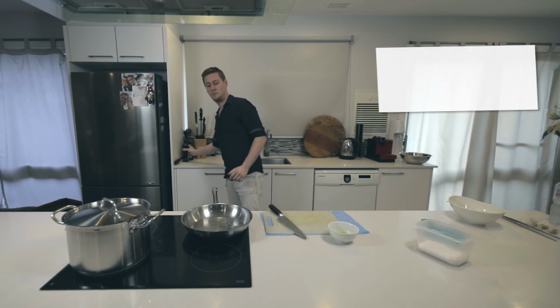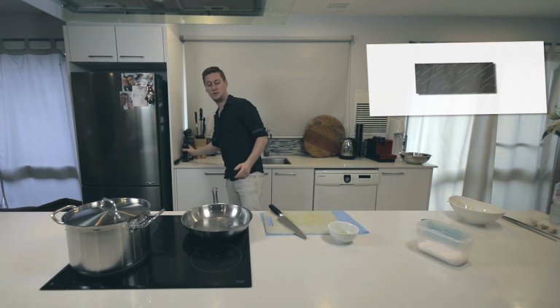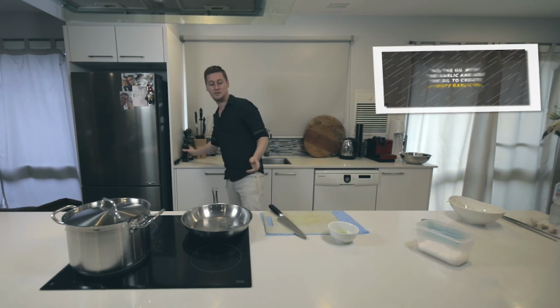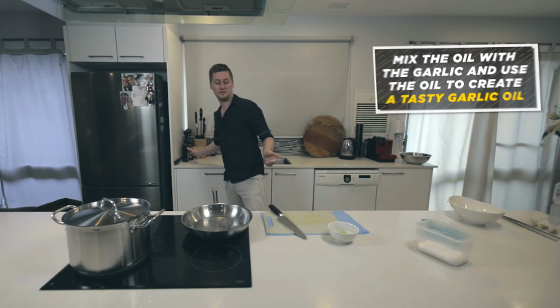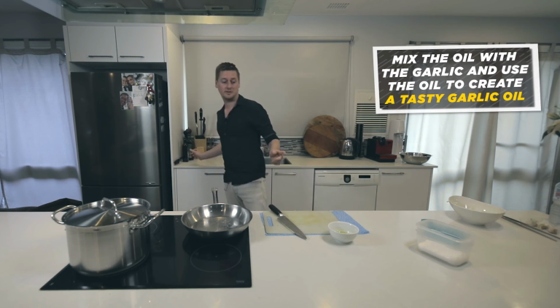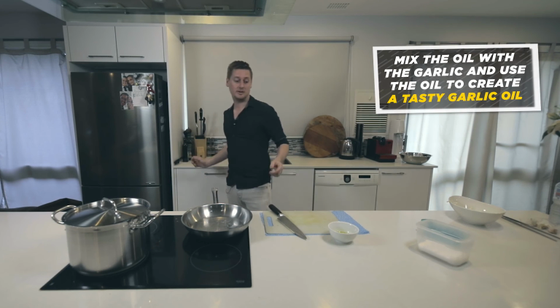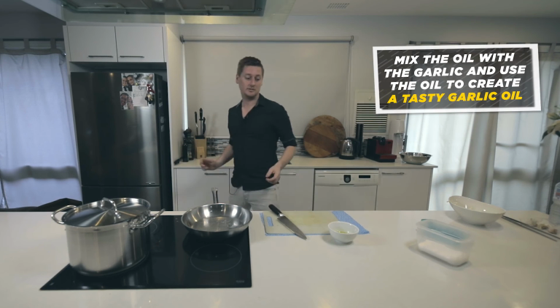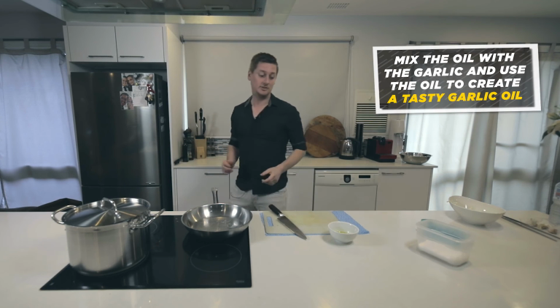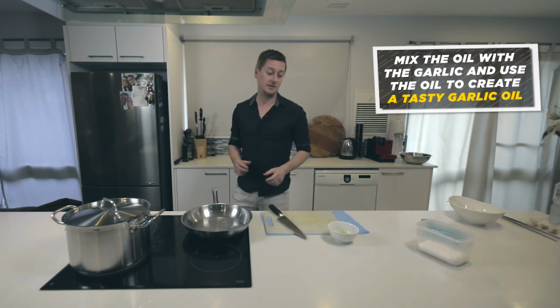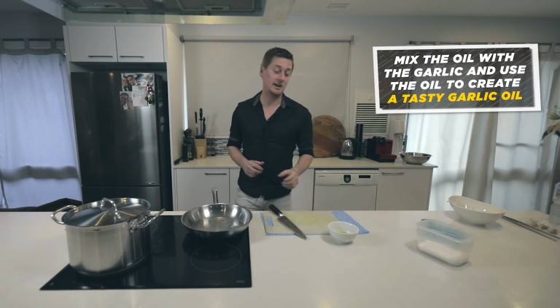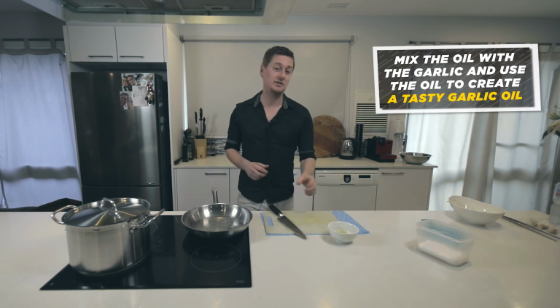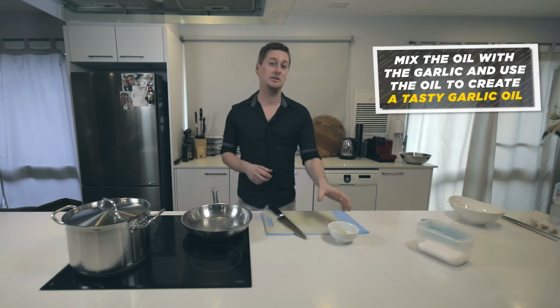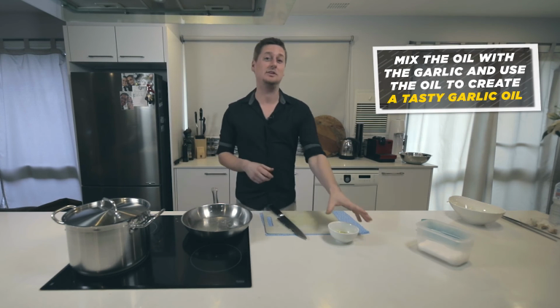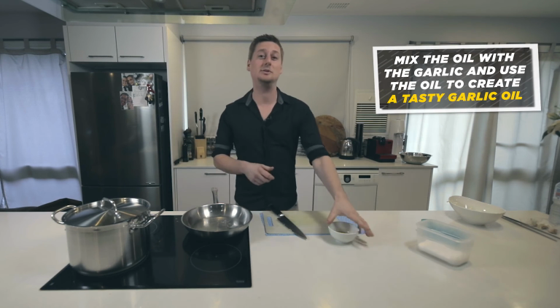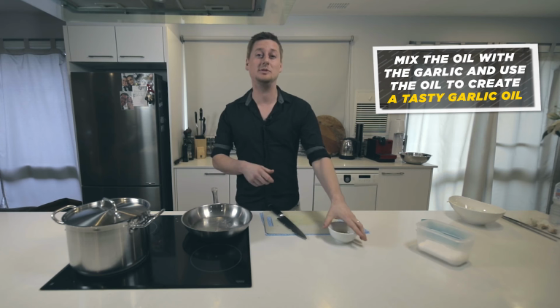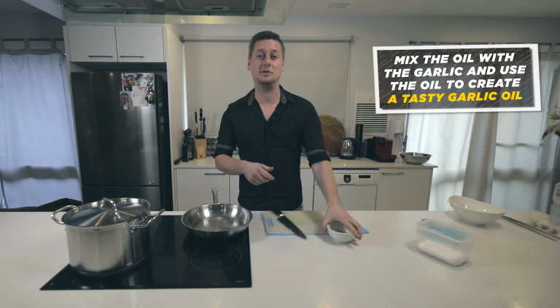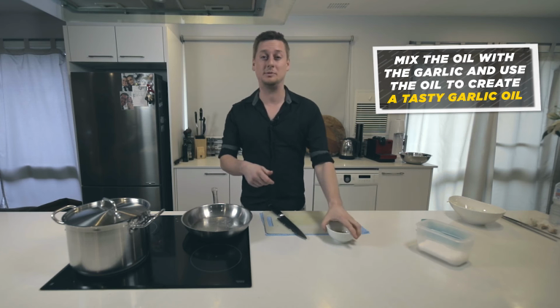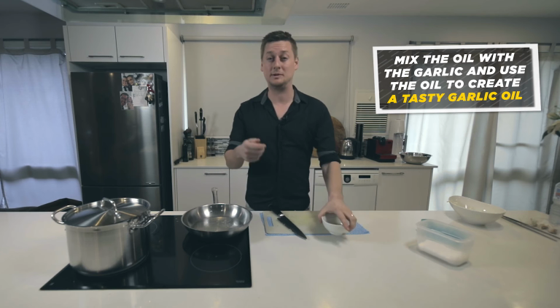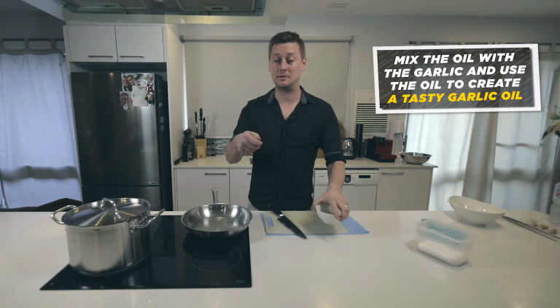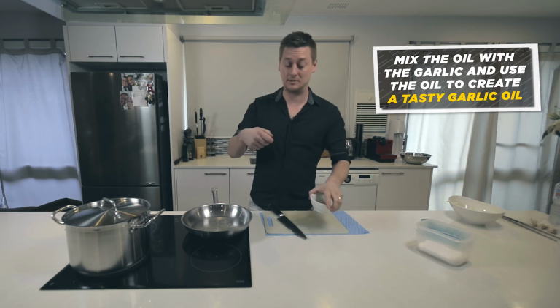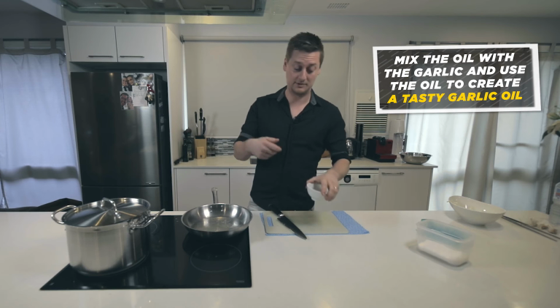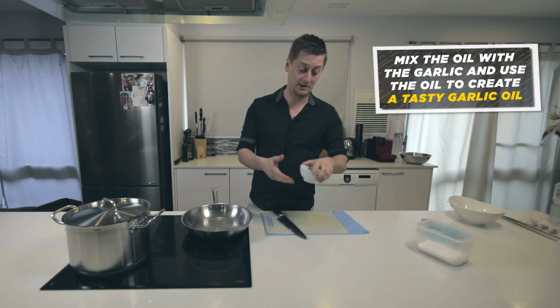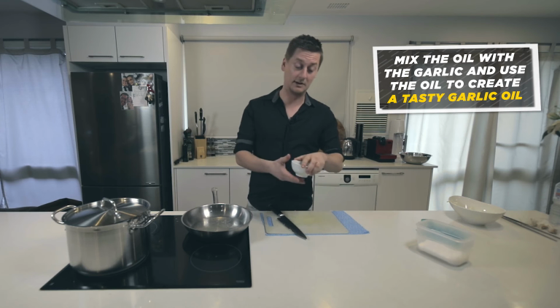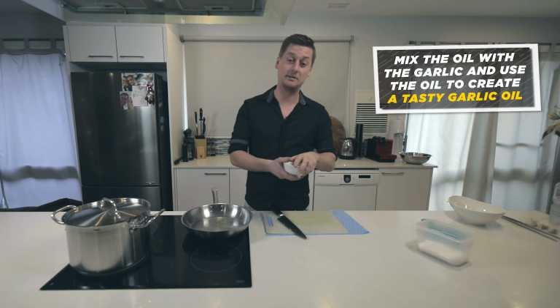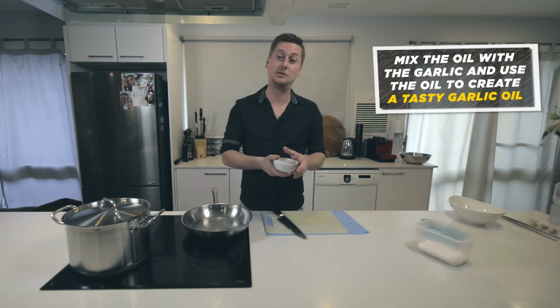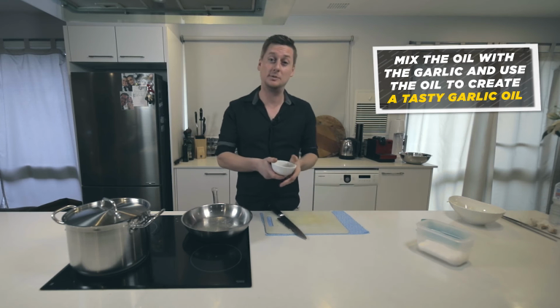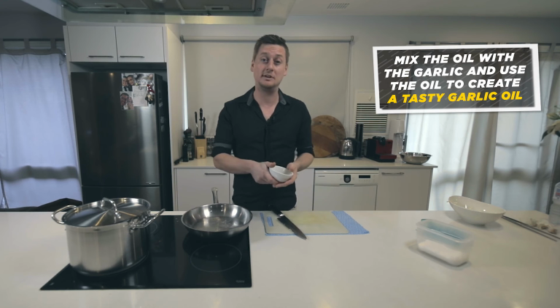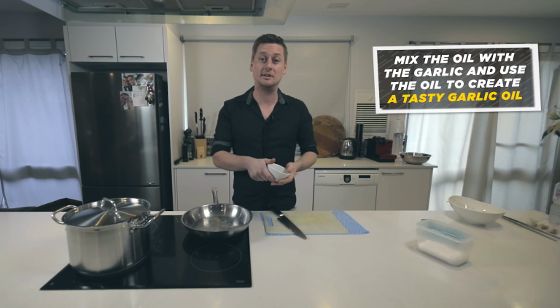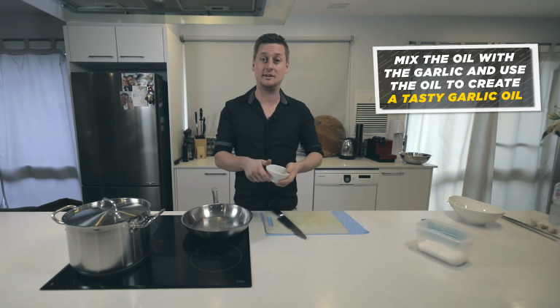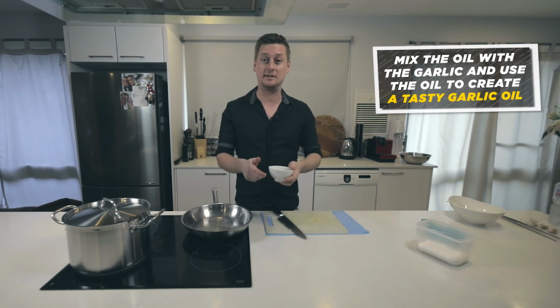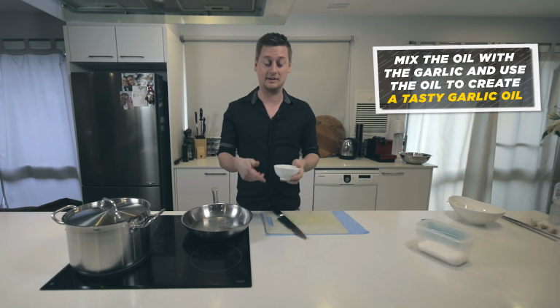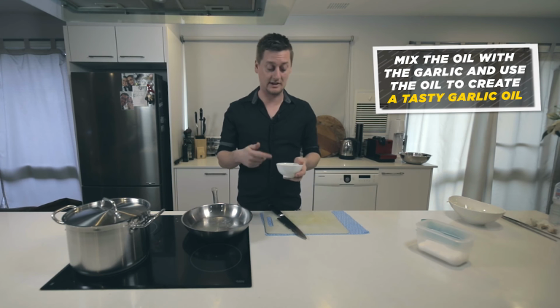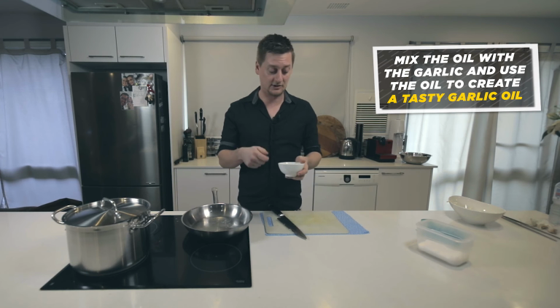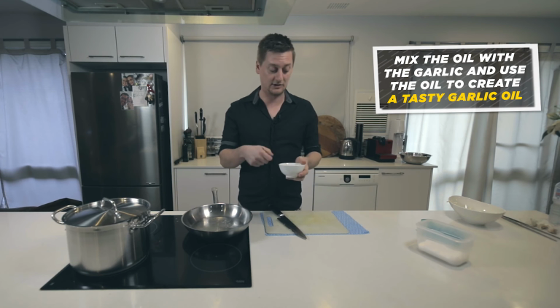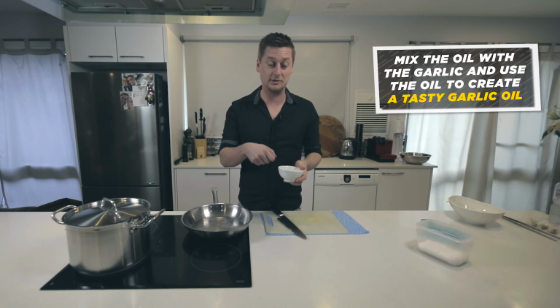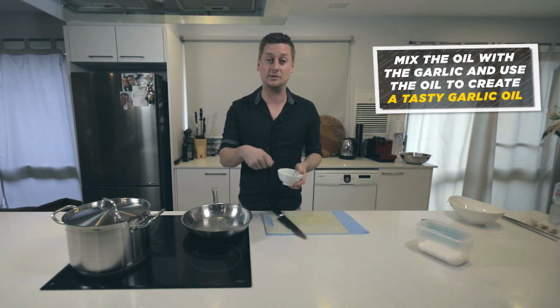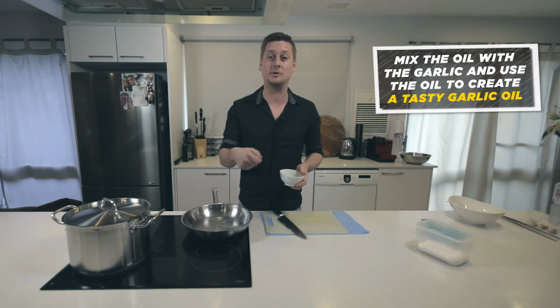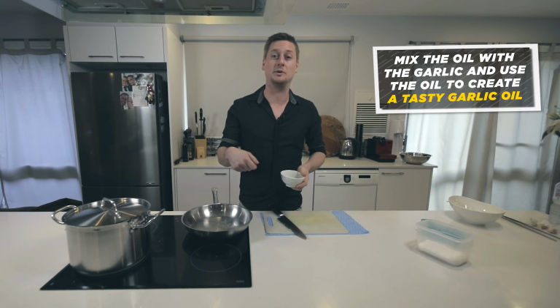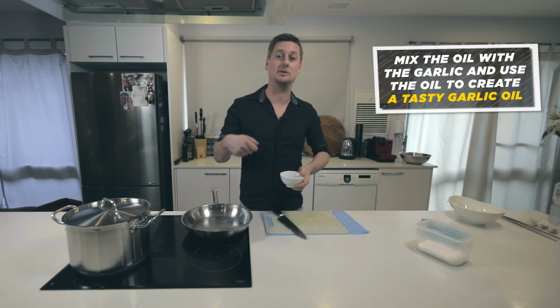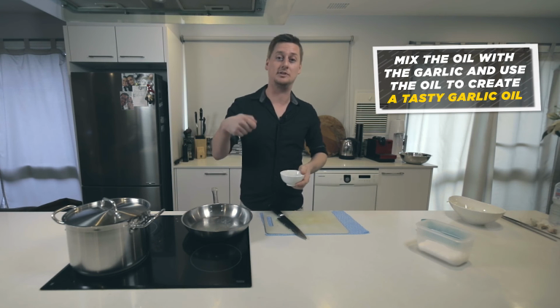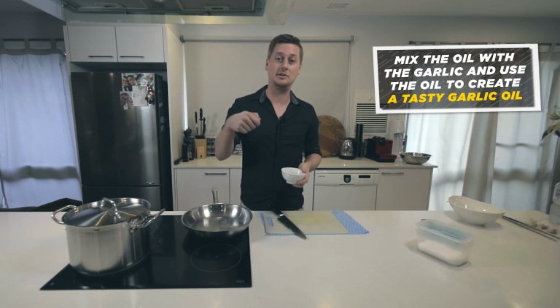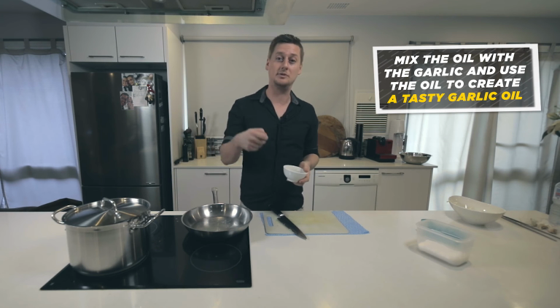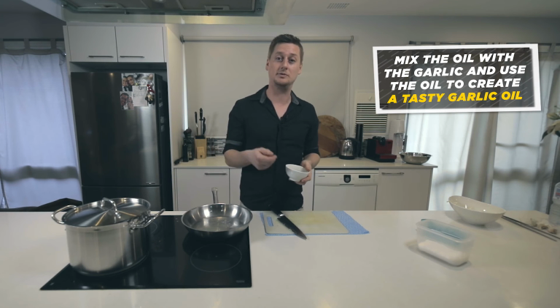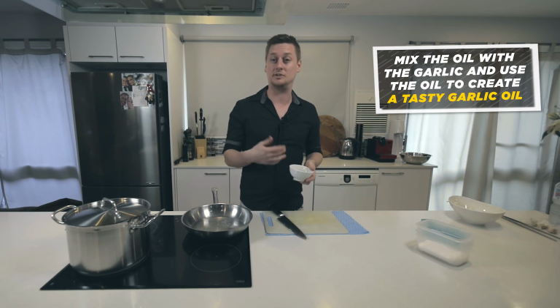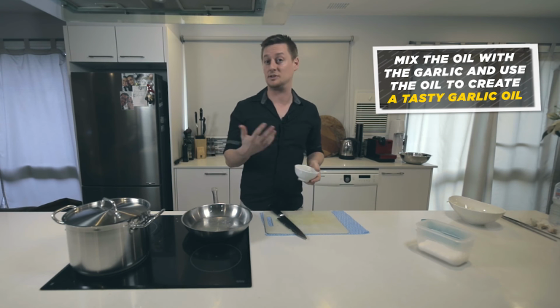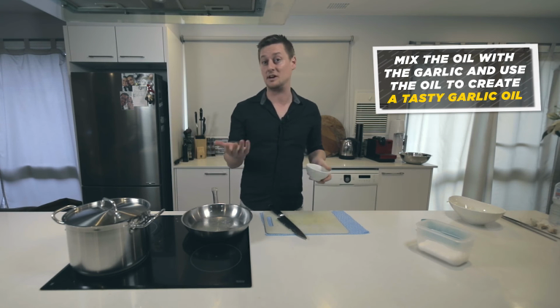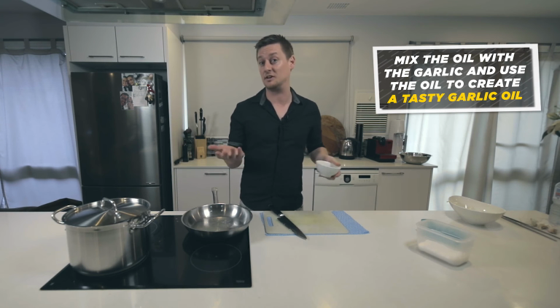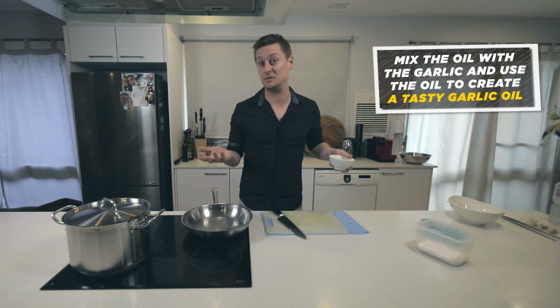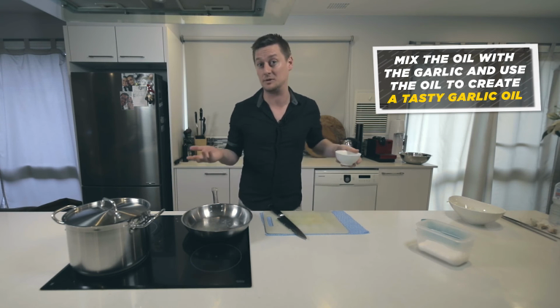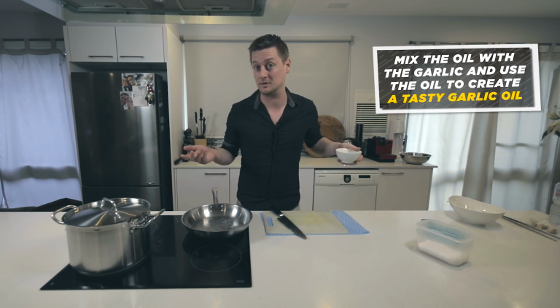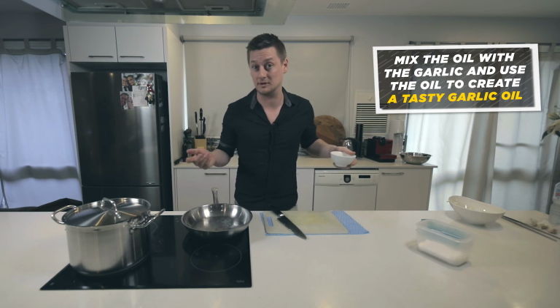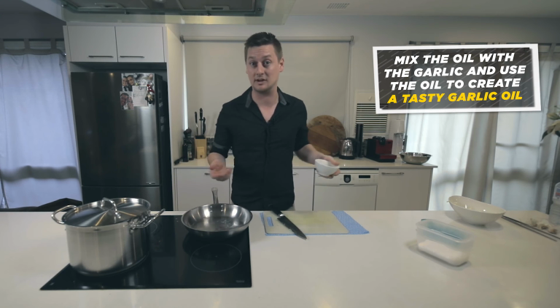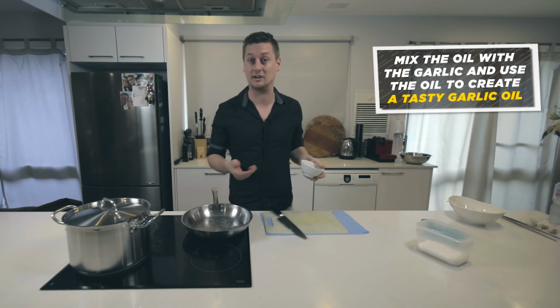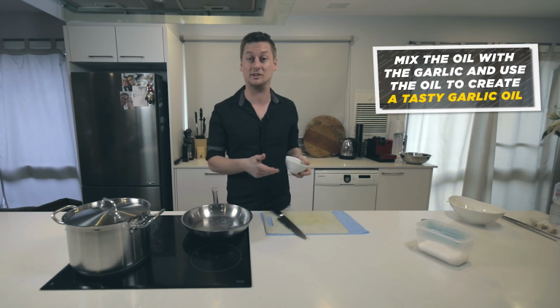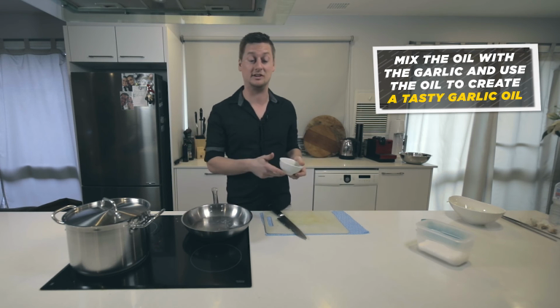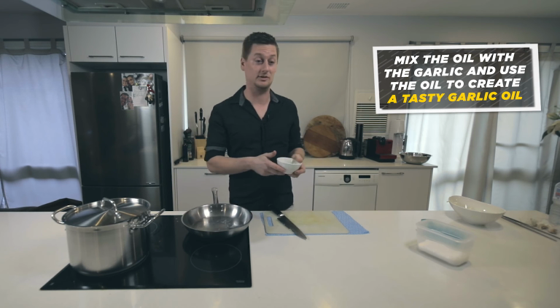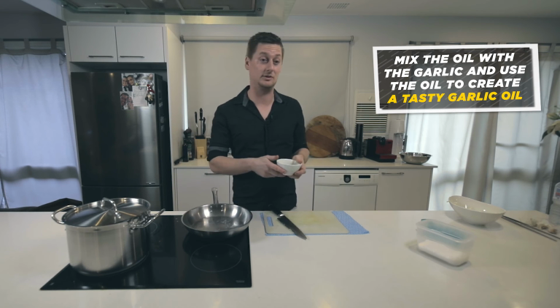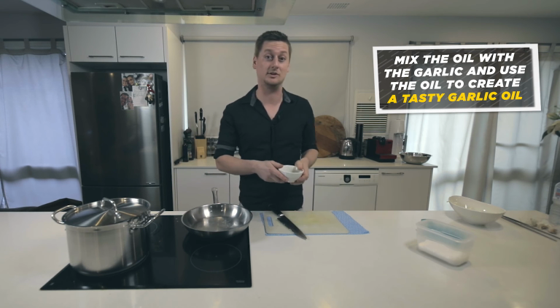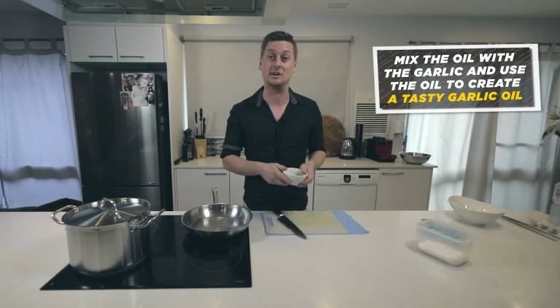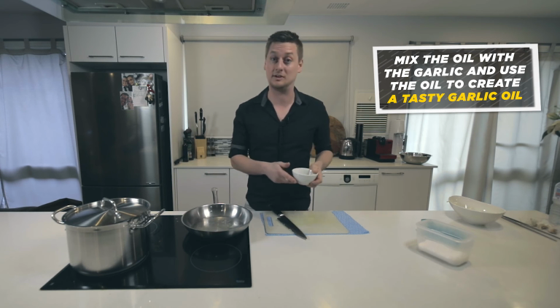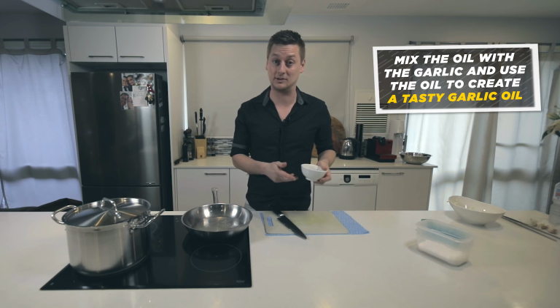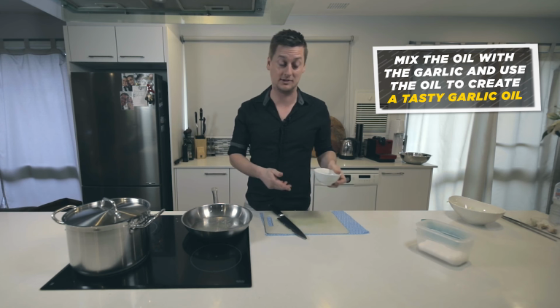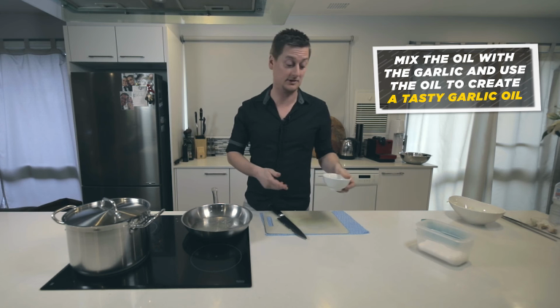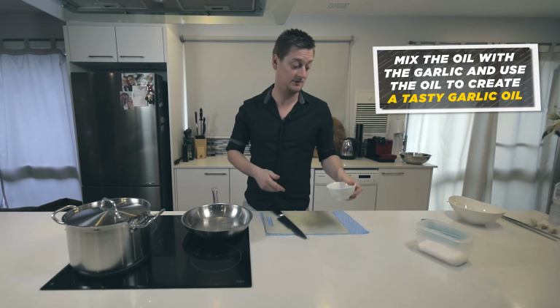What this does is, if you need a recipe, you can actually use the oil itself as a garlic oil. You don't actually need to use the garlic itself.